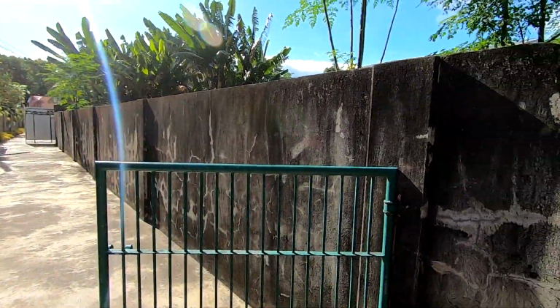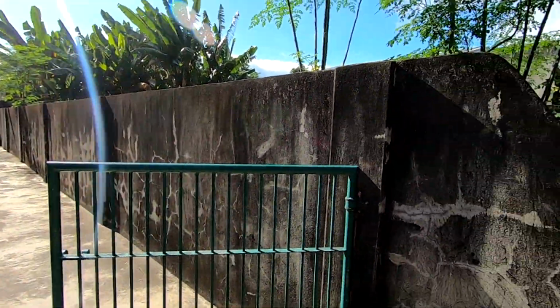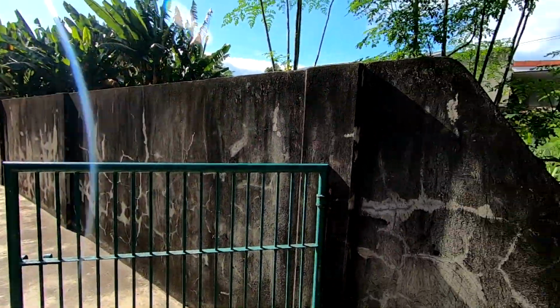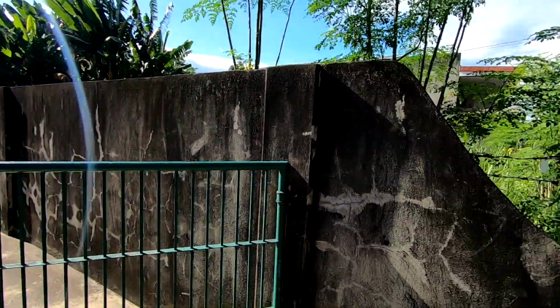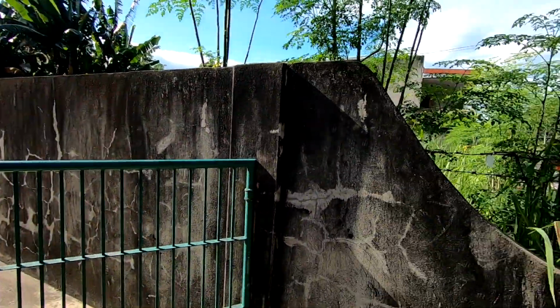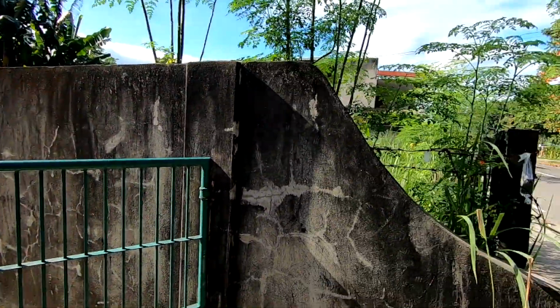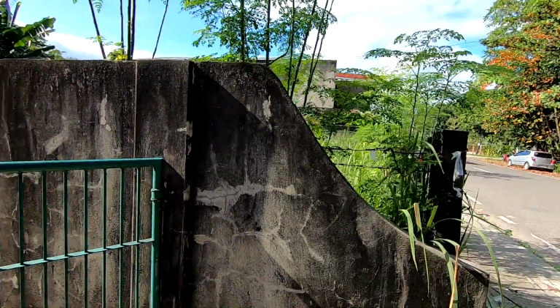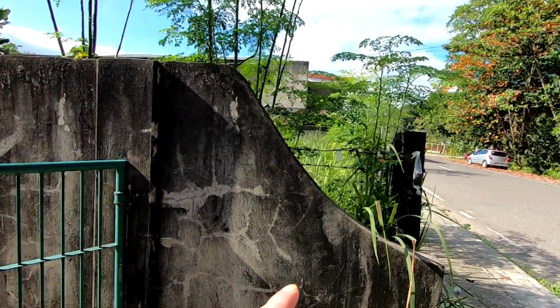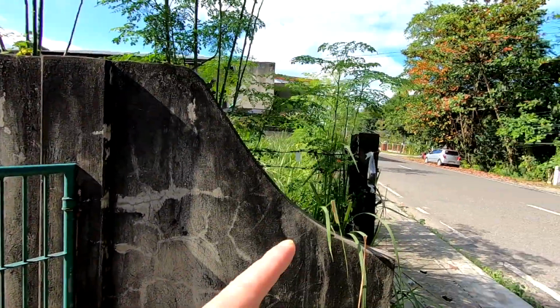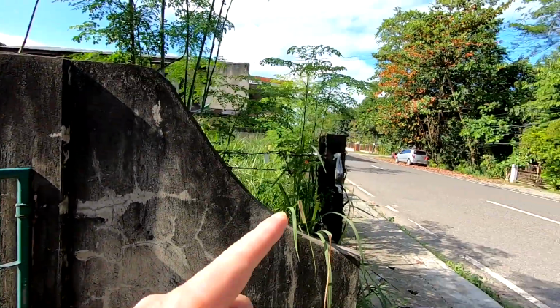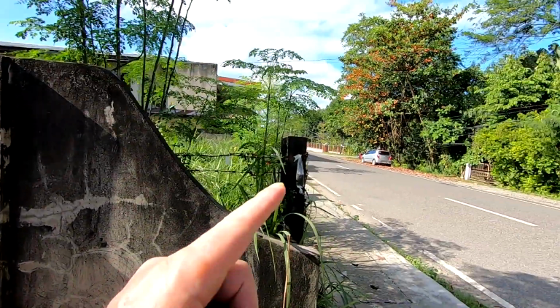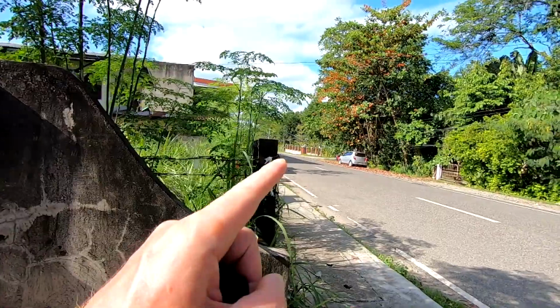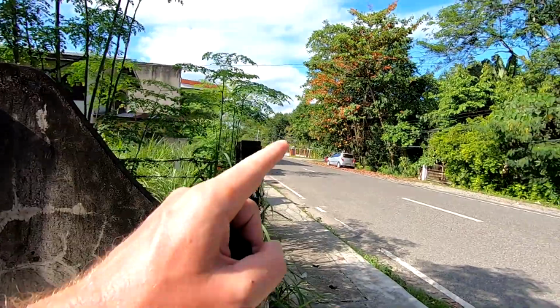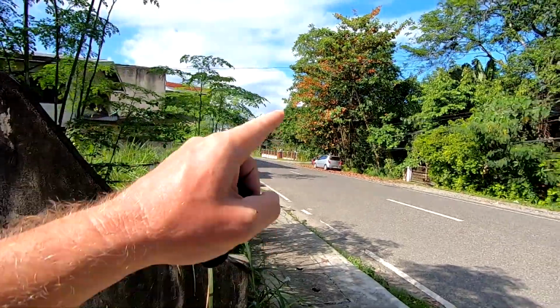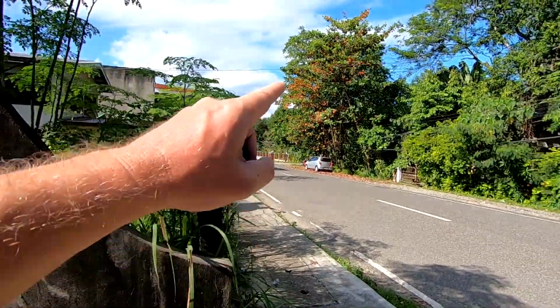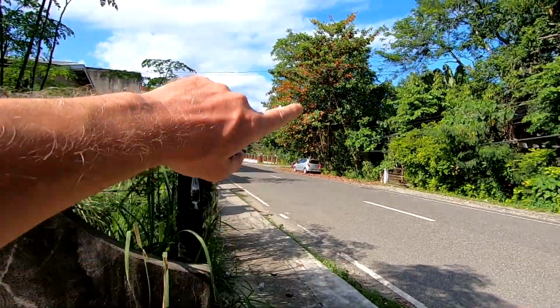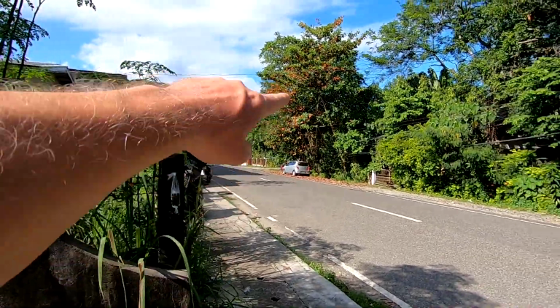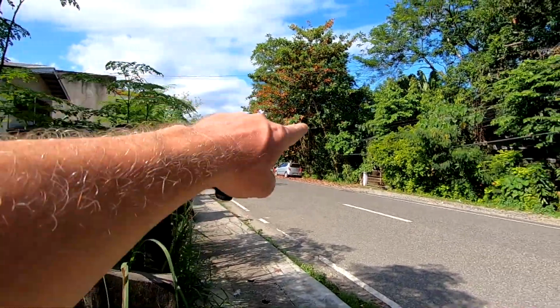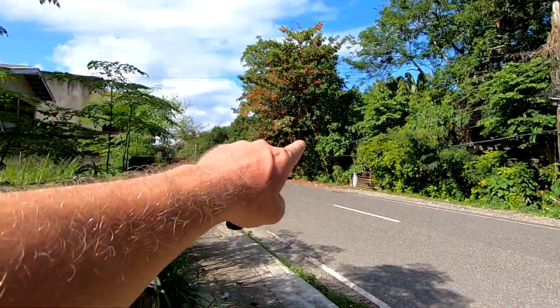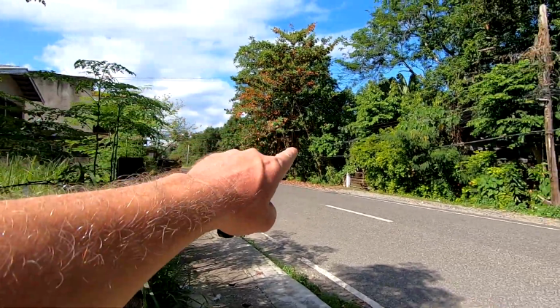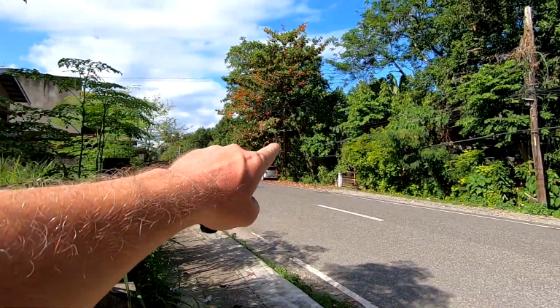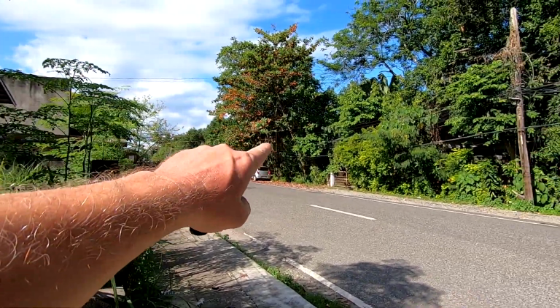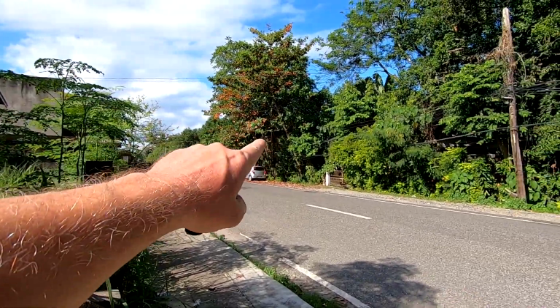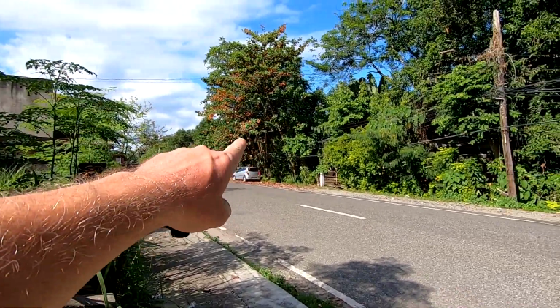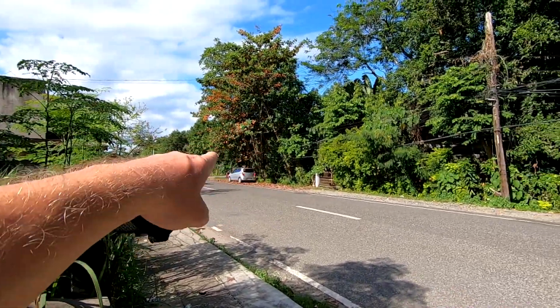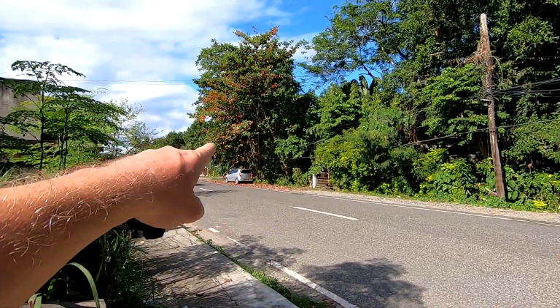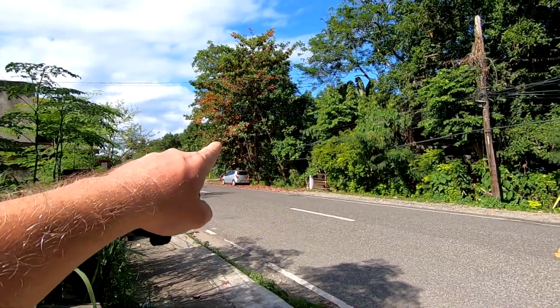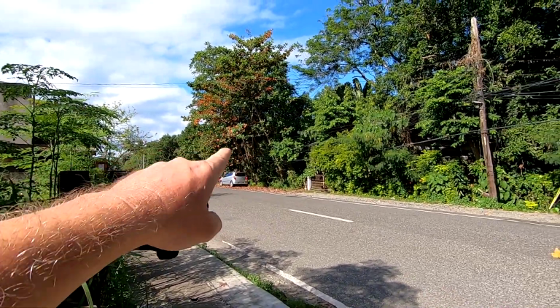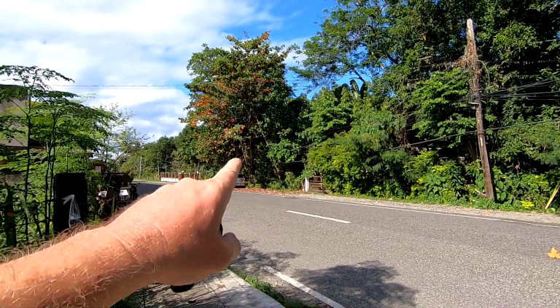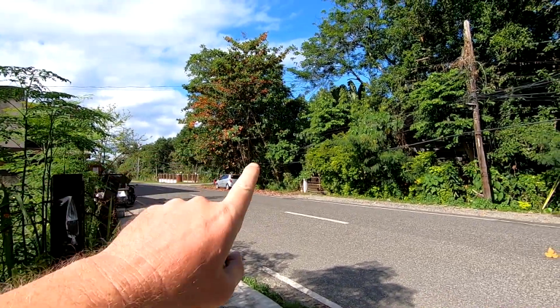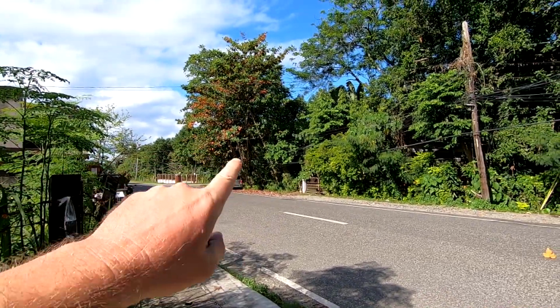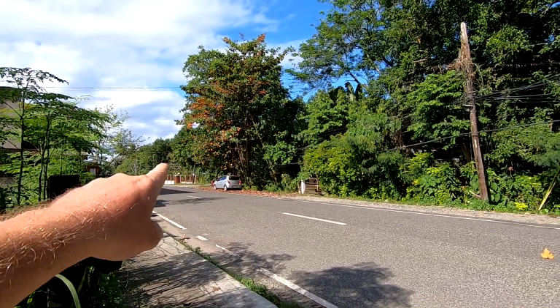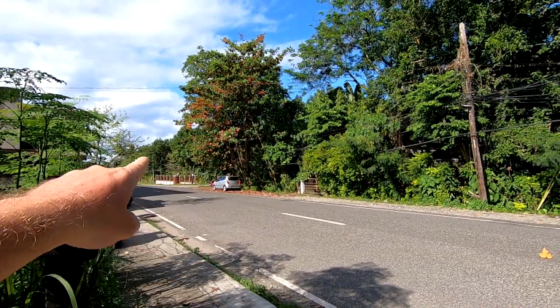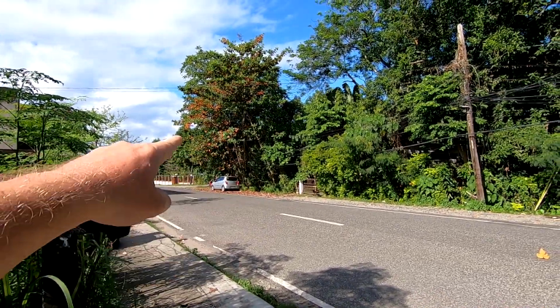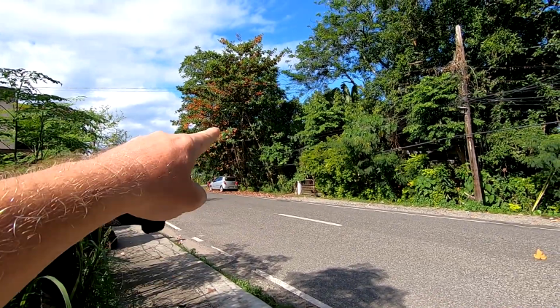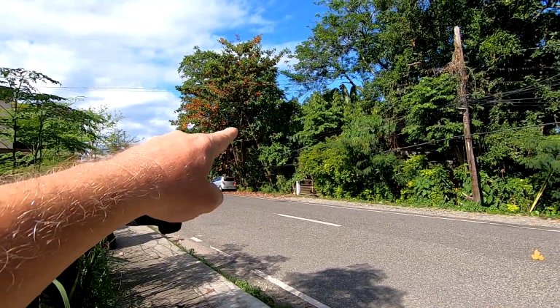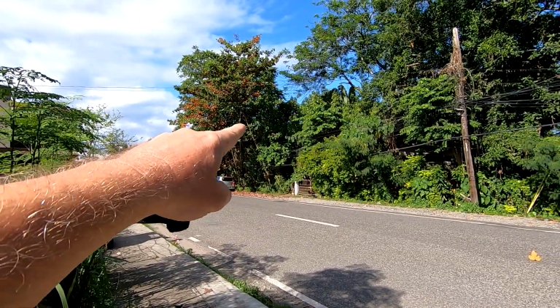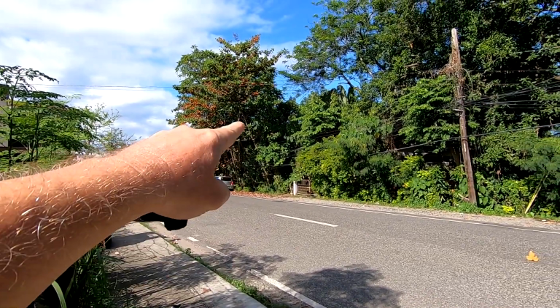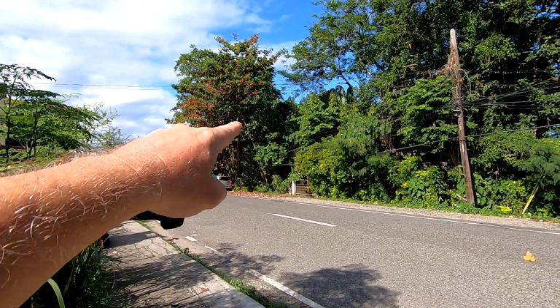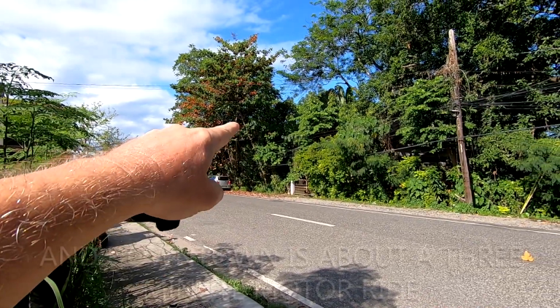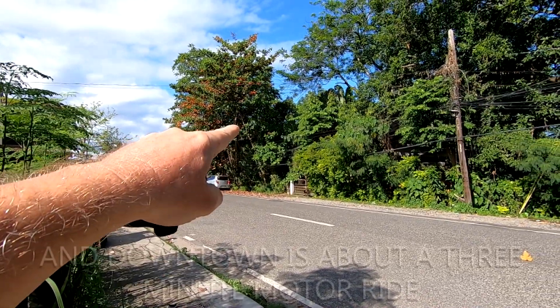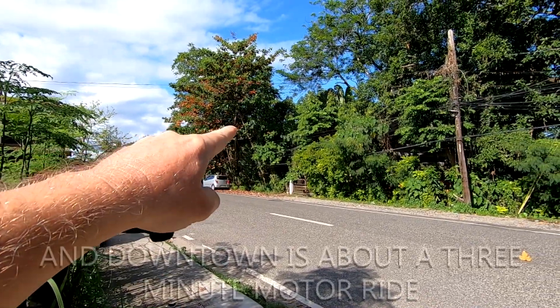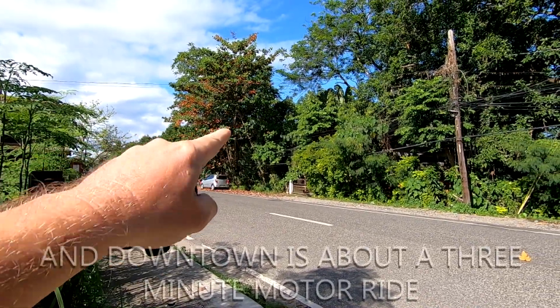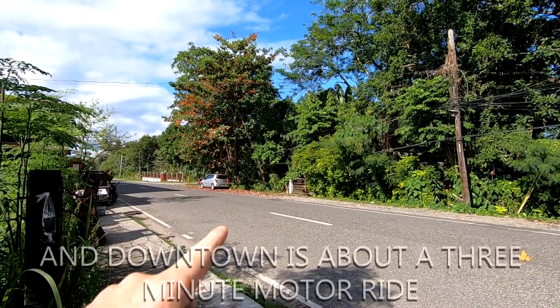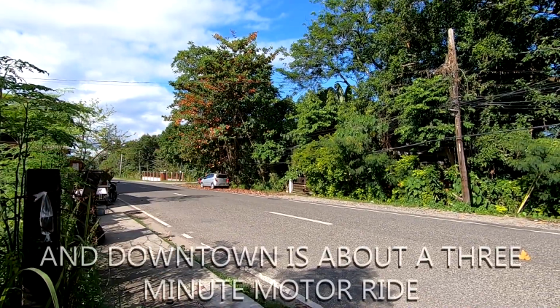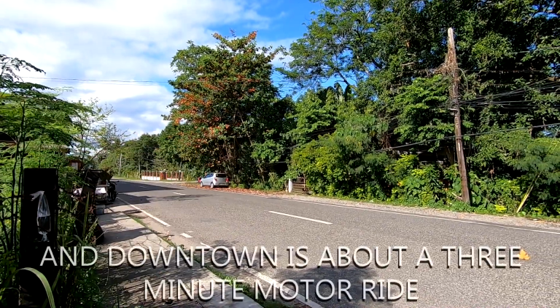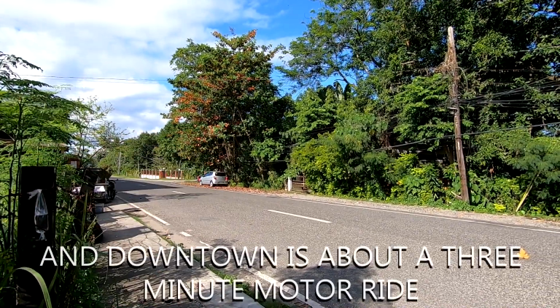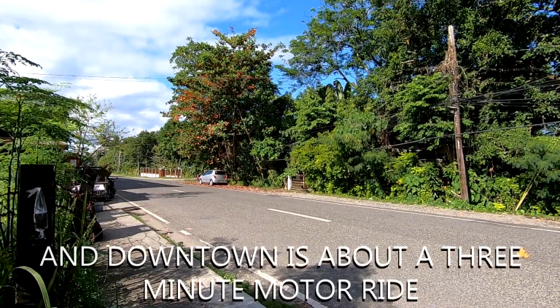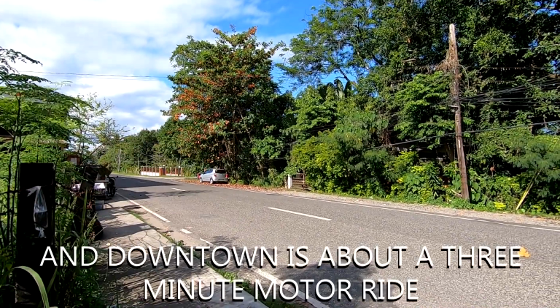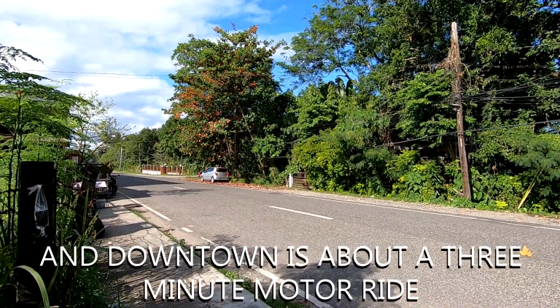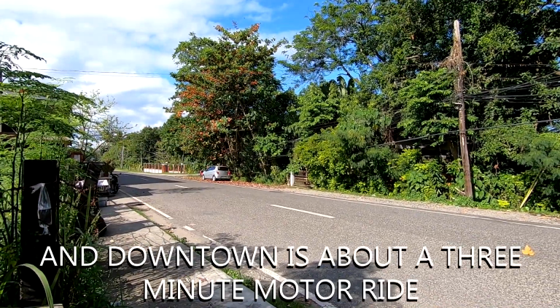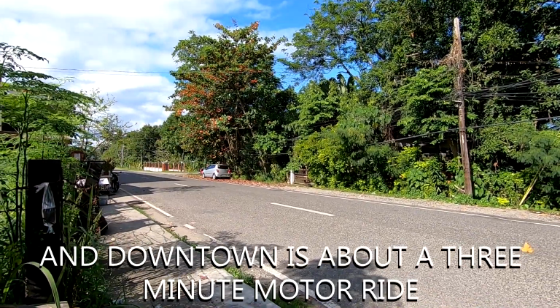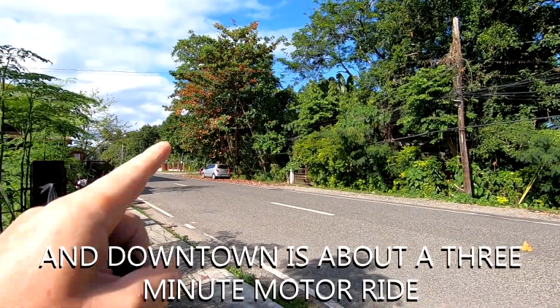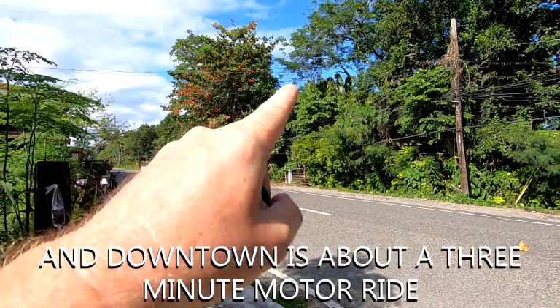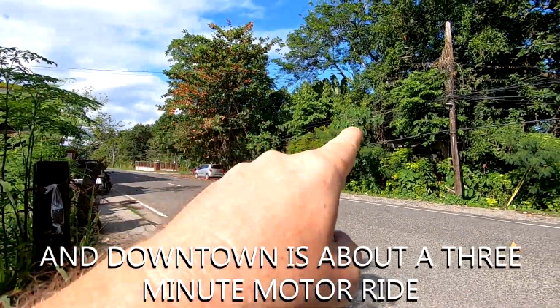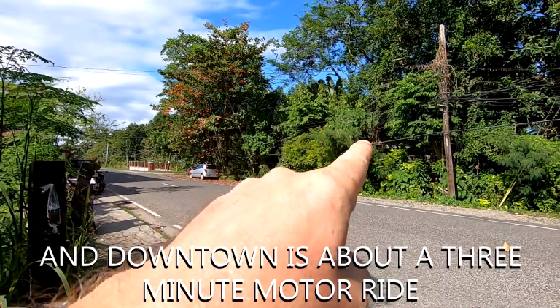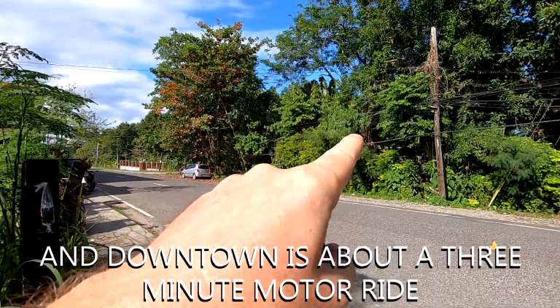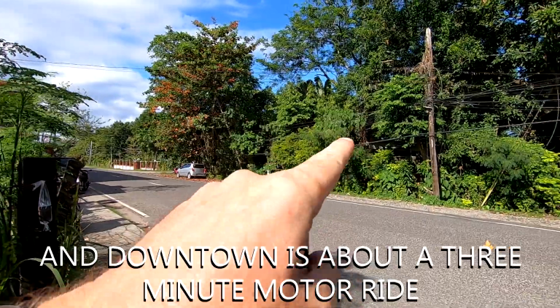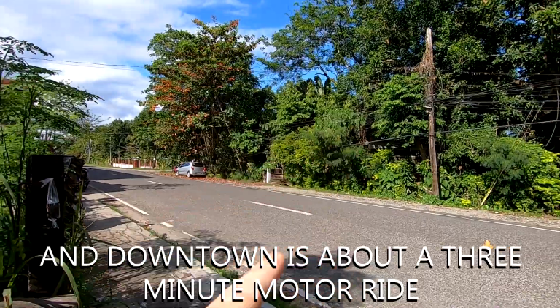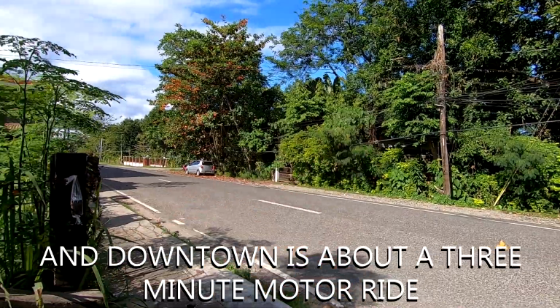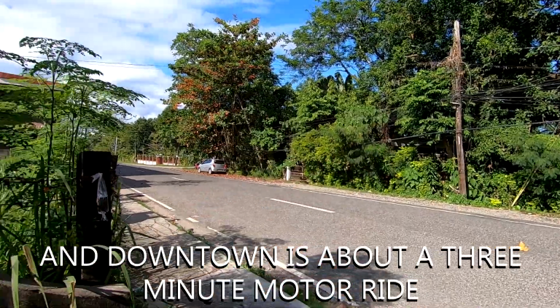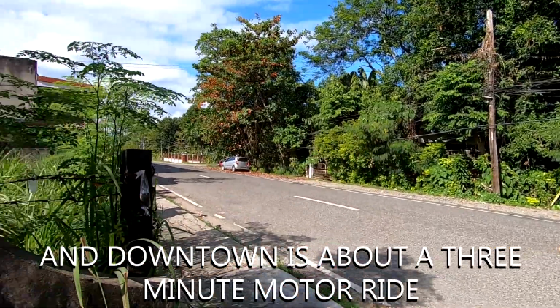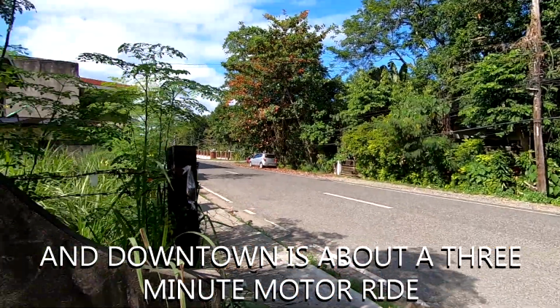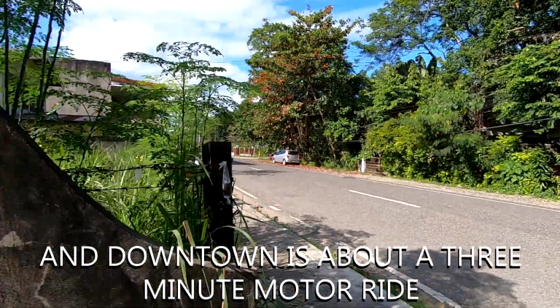Let me pan around real quick. Silliman Beach is about an eight-minute walk that way. Silliman Beach is right over there.